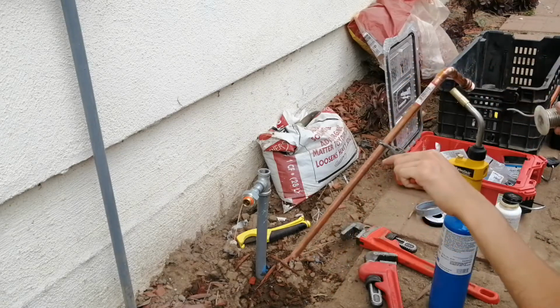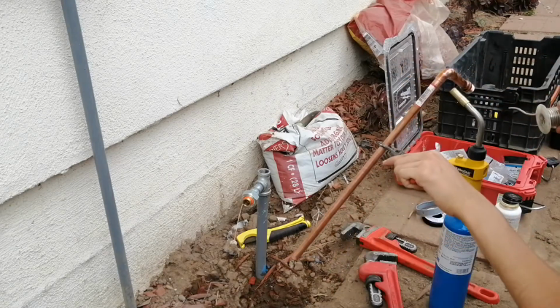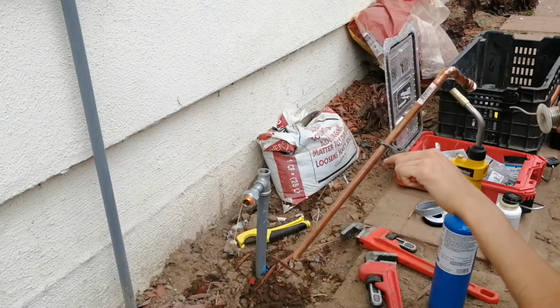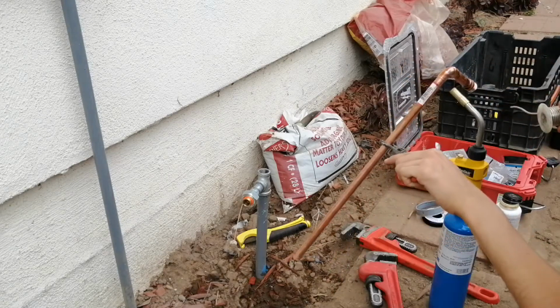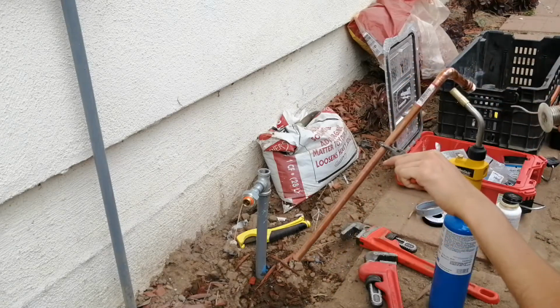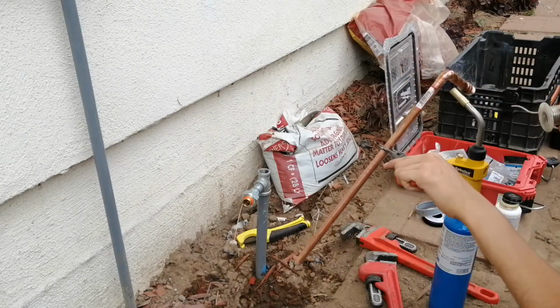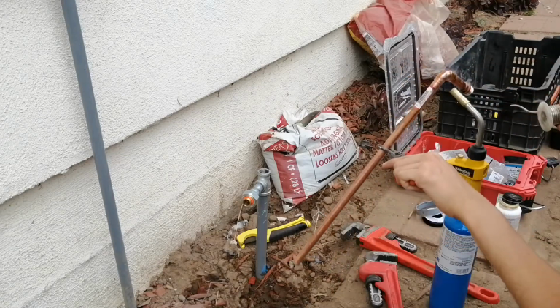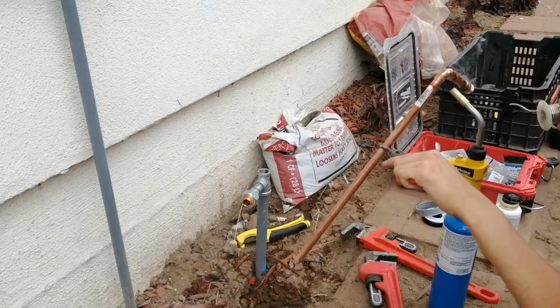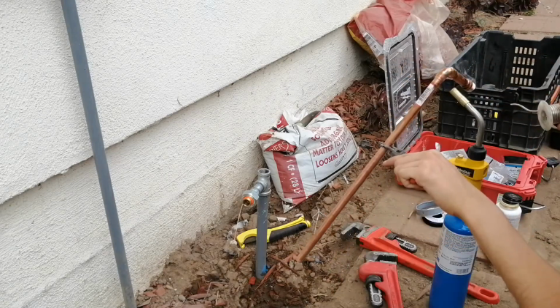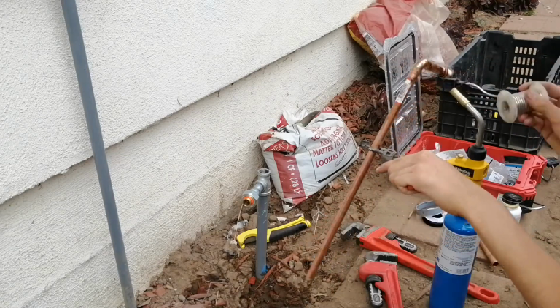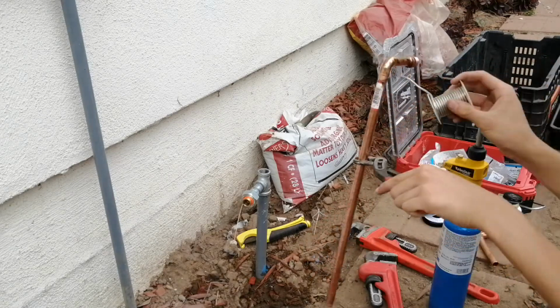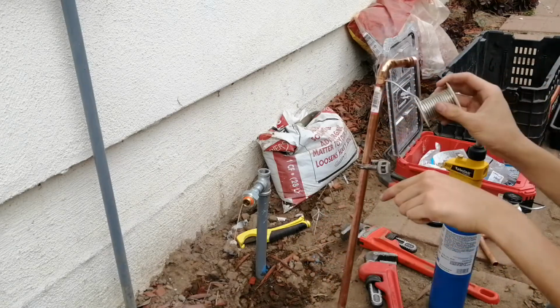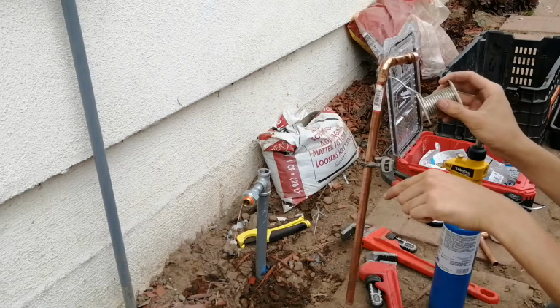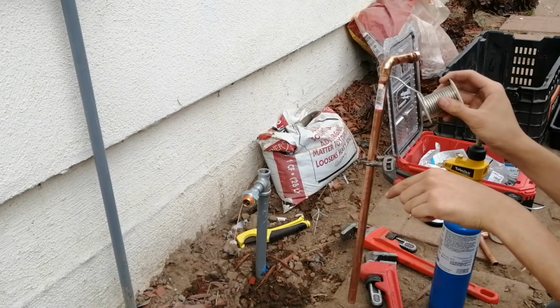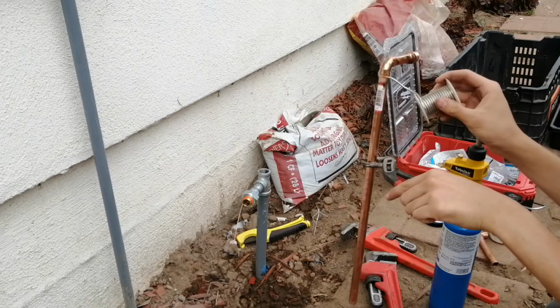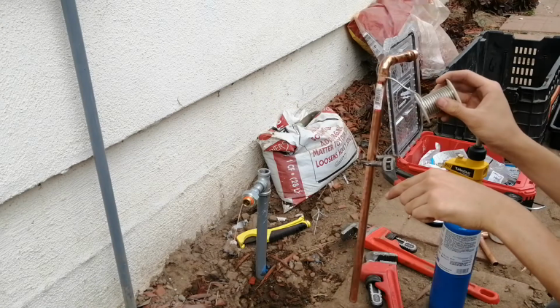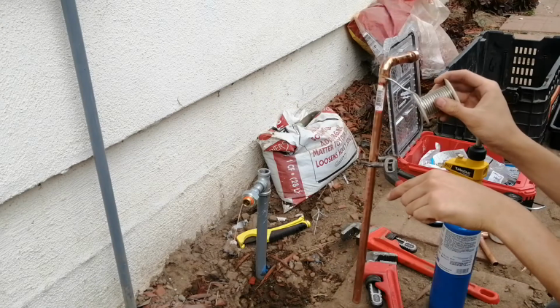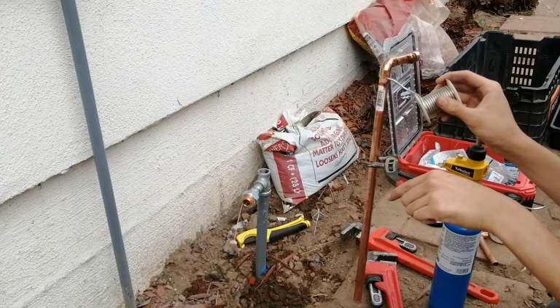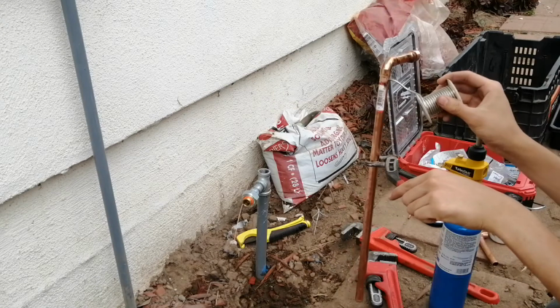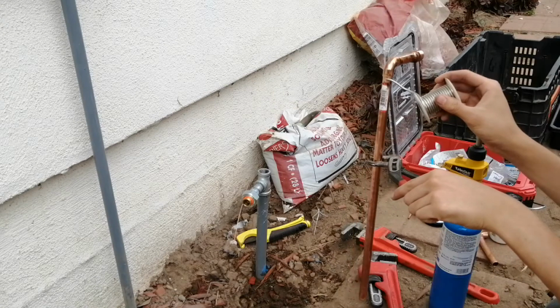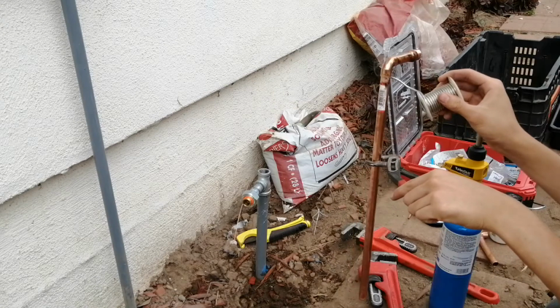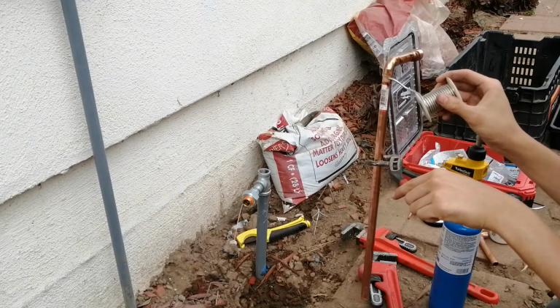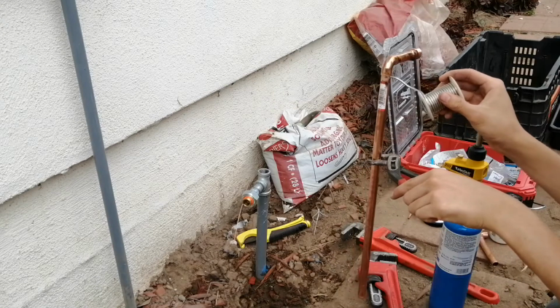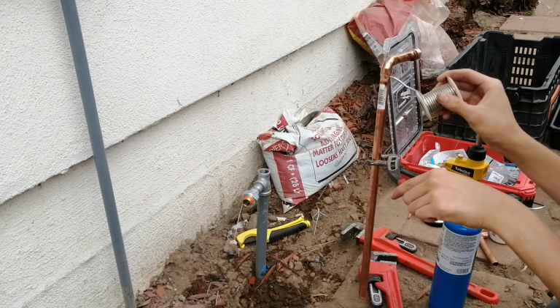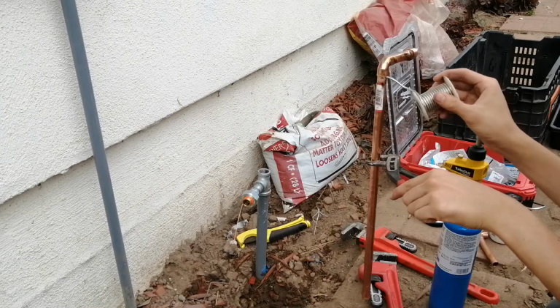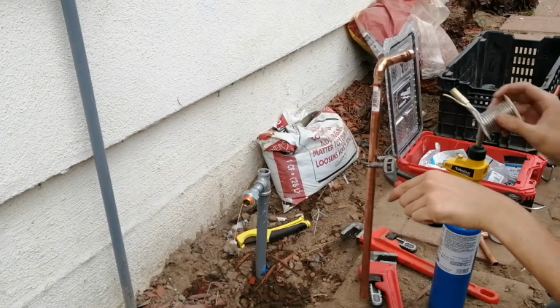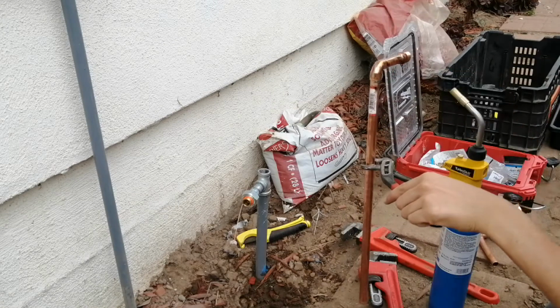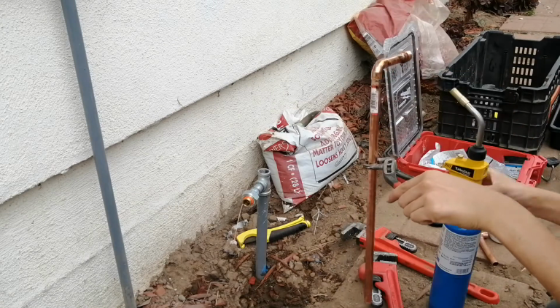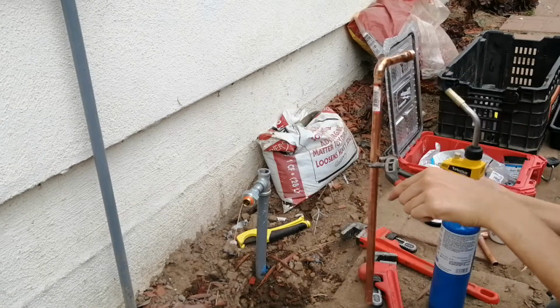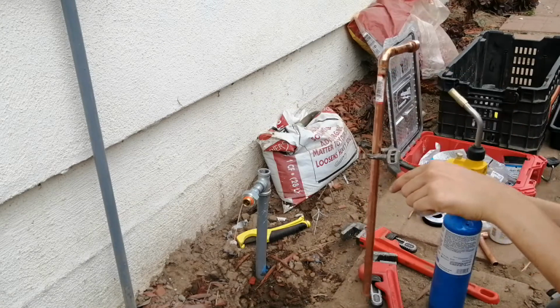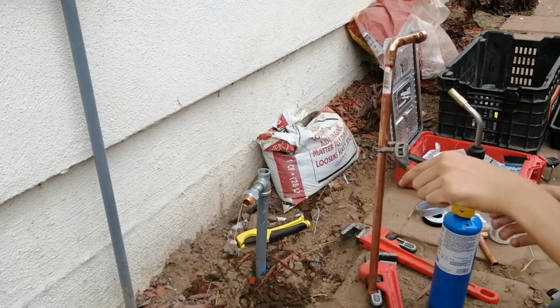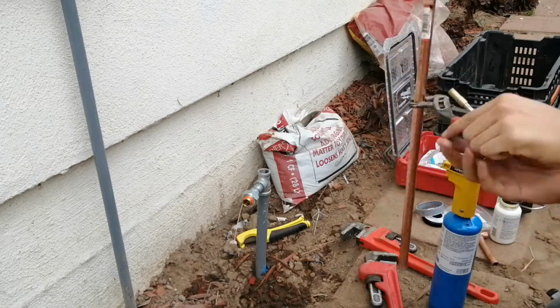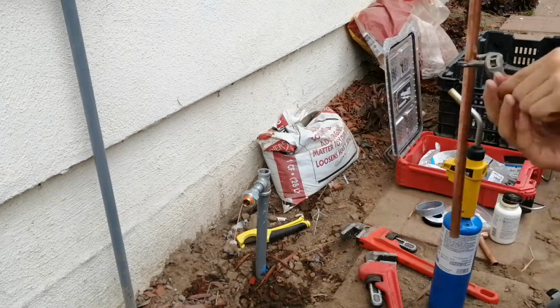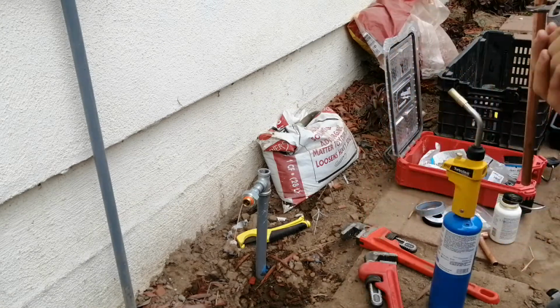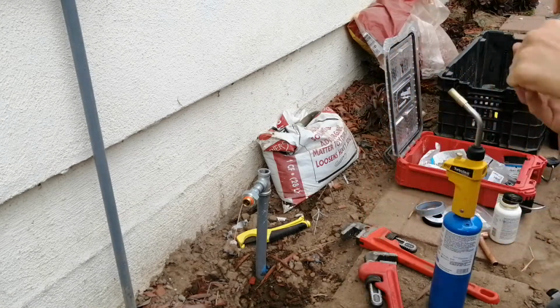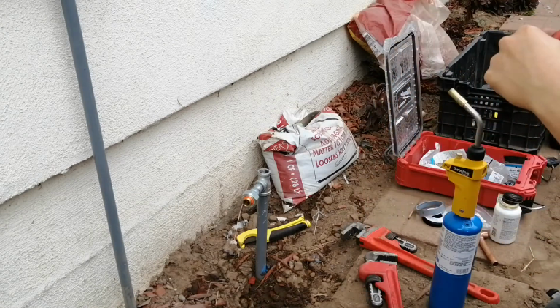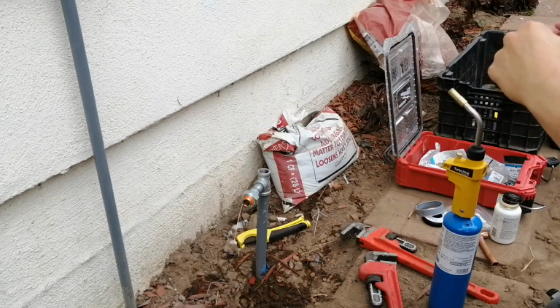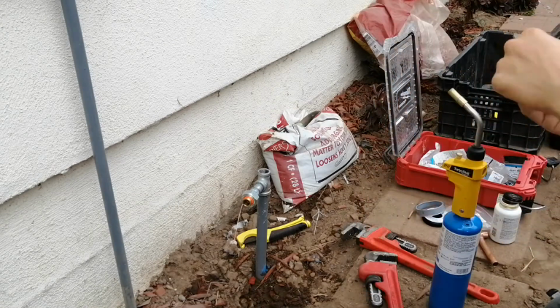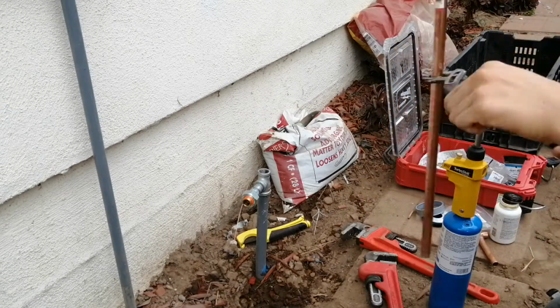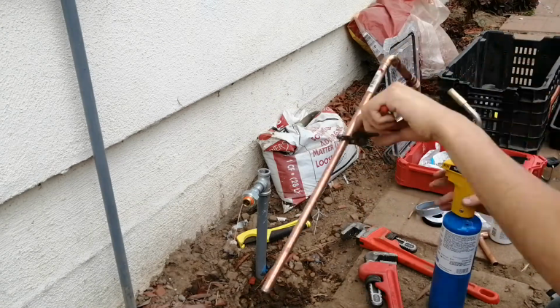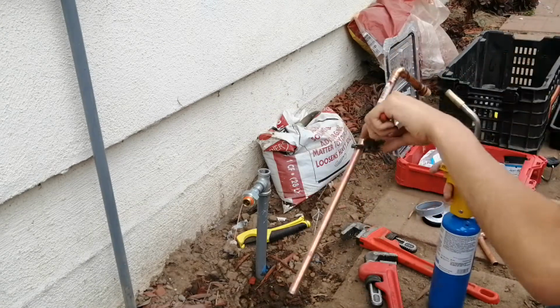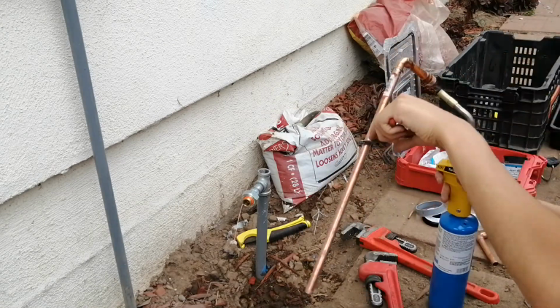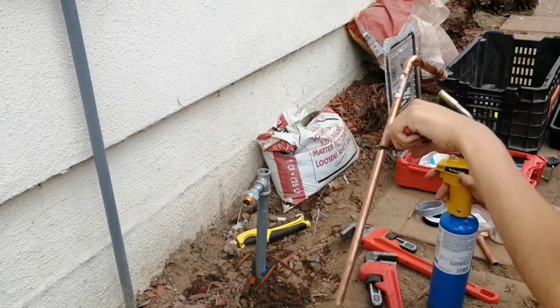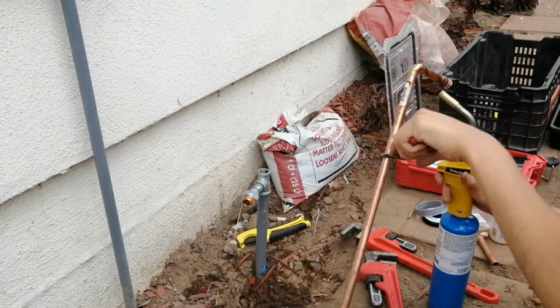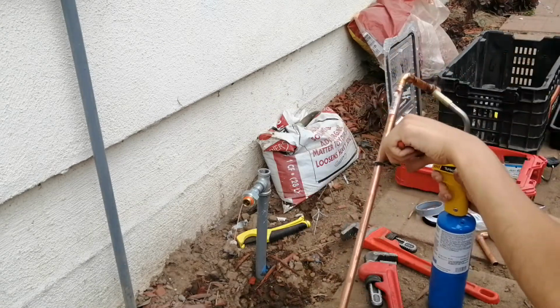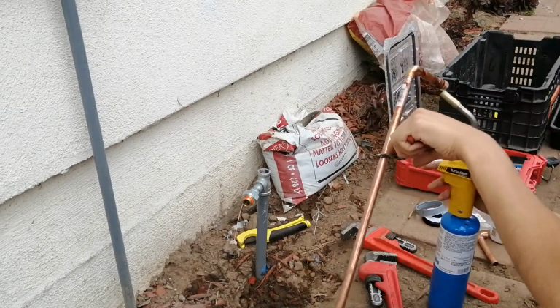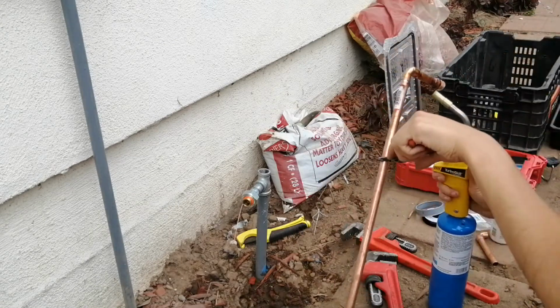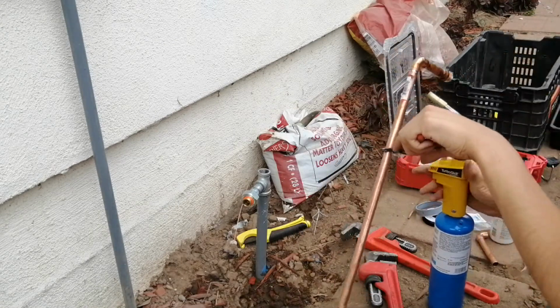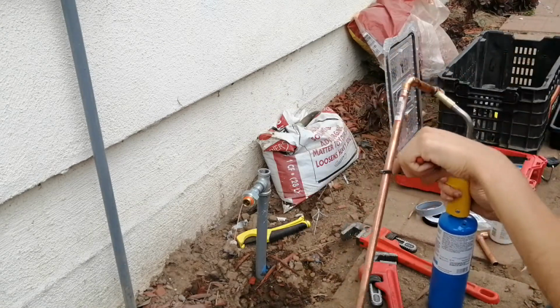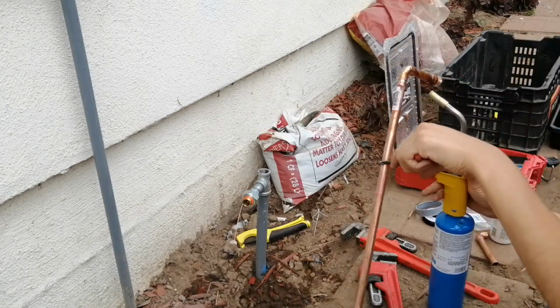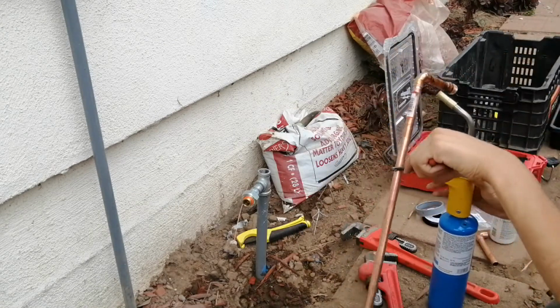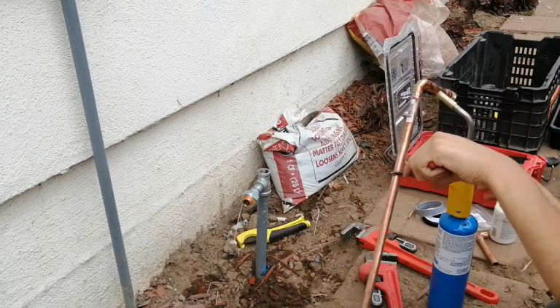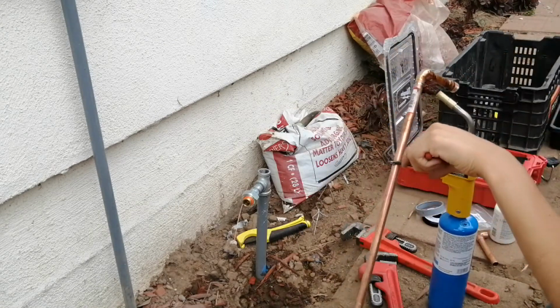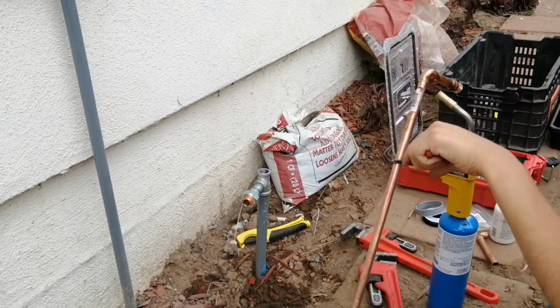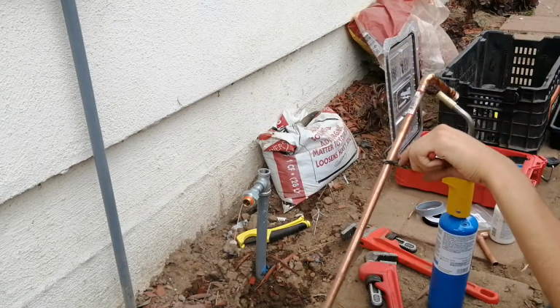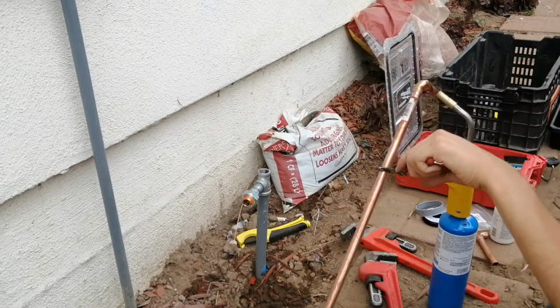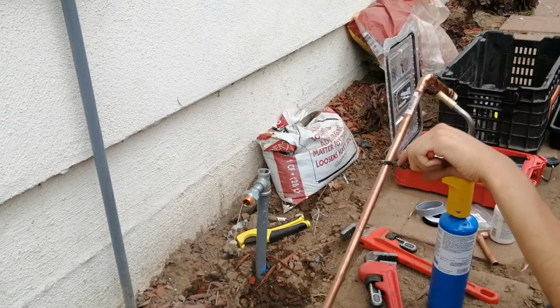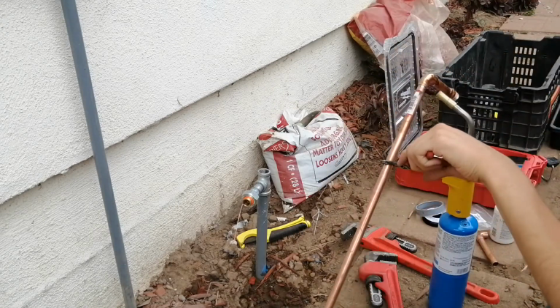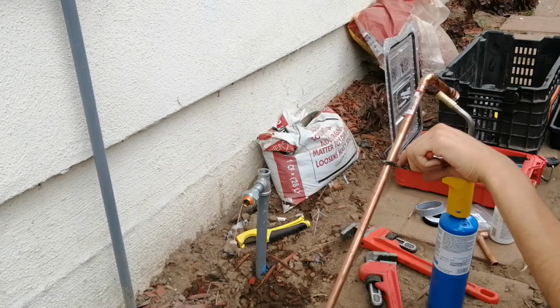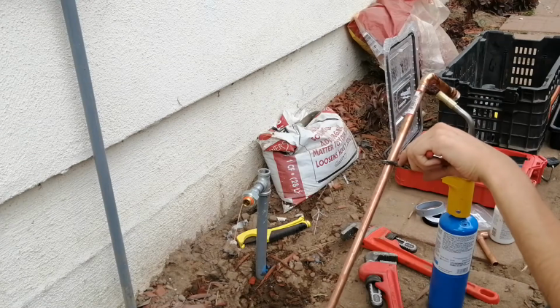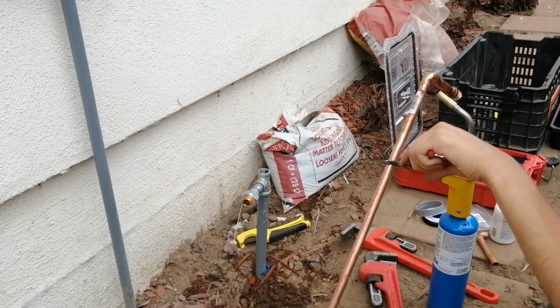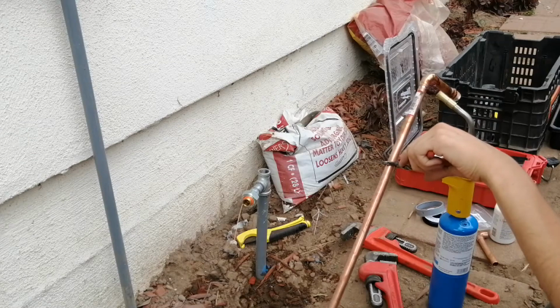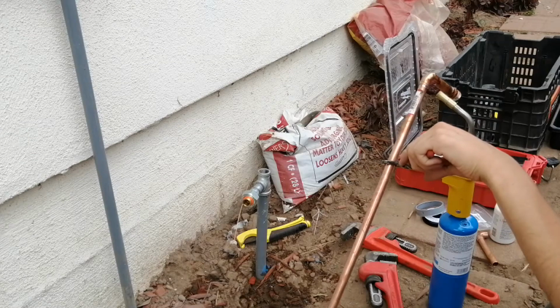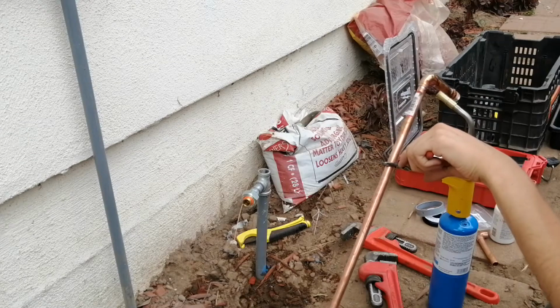Though this is after the irrigation backflow, so I could use leaded solder if I wanted to, but I don't have any.